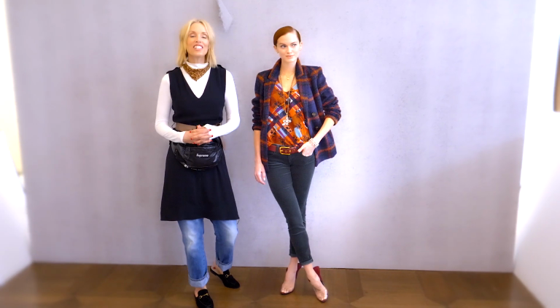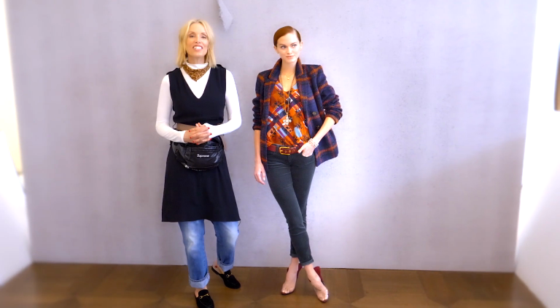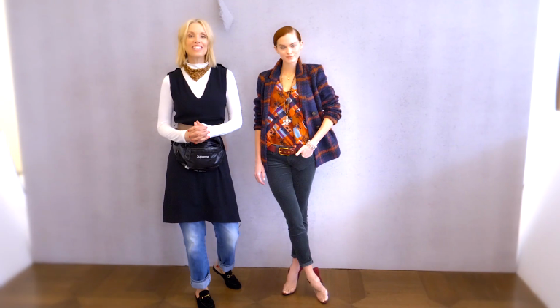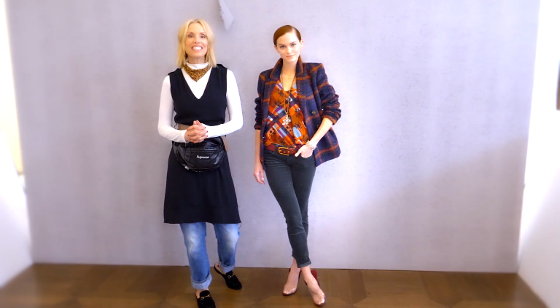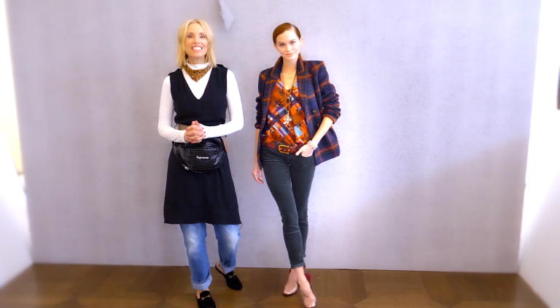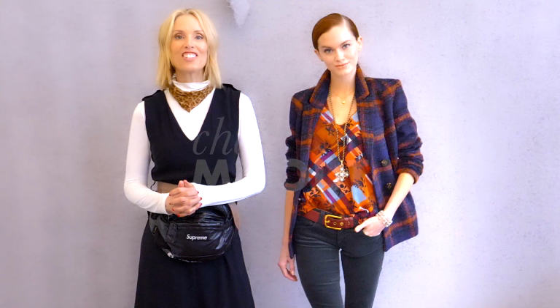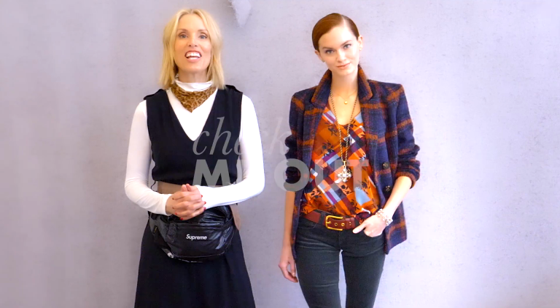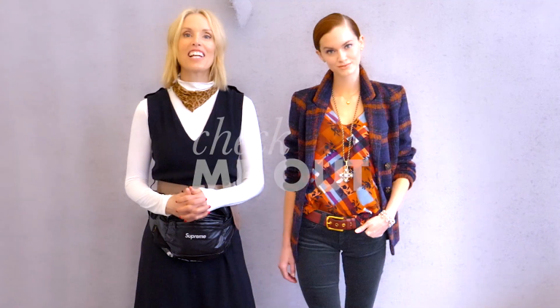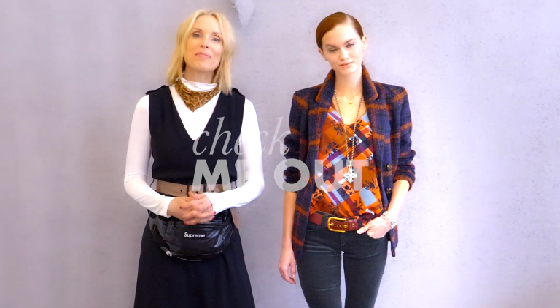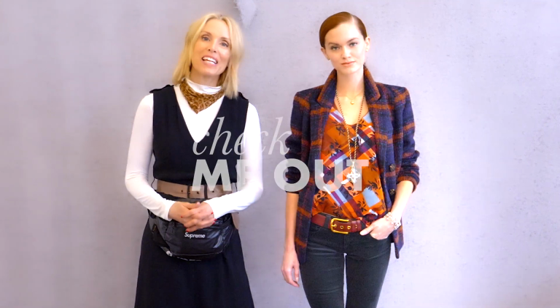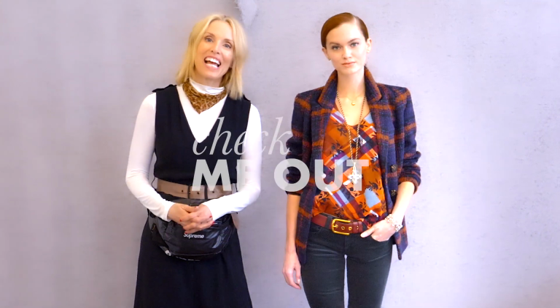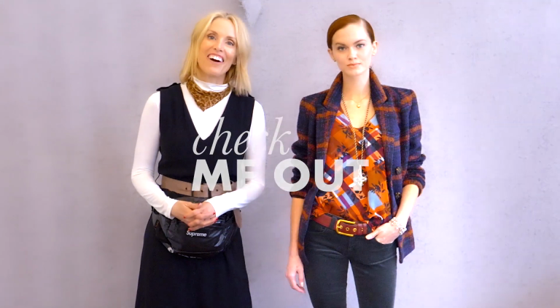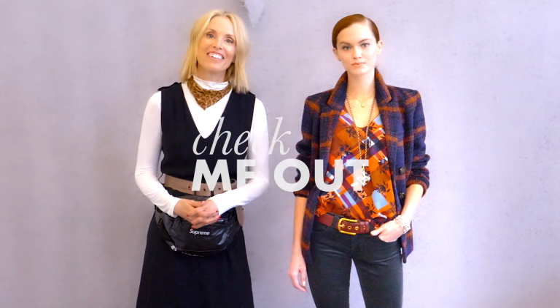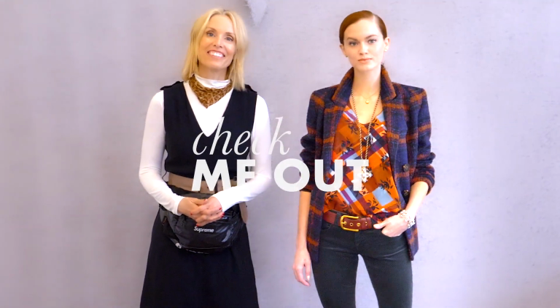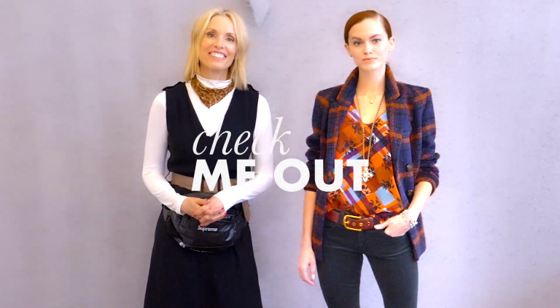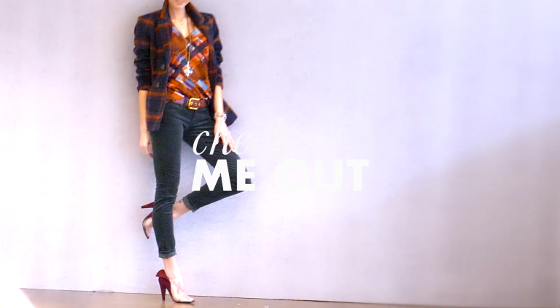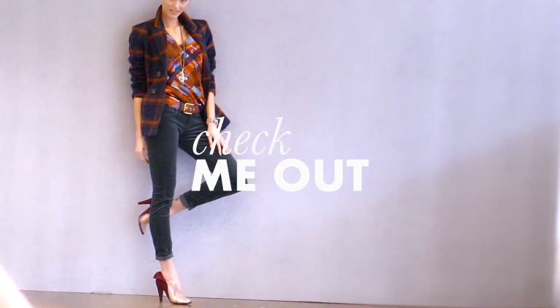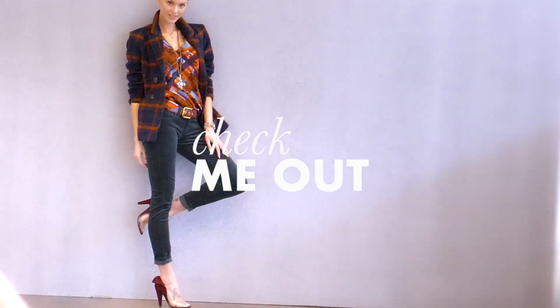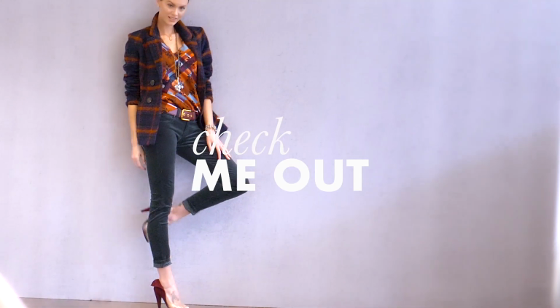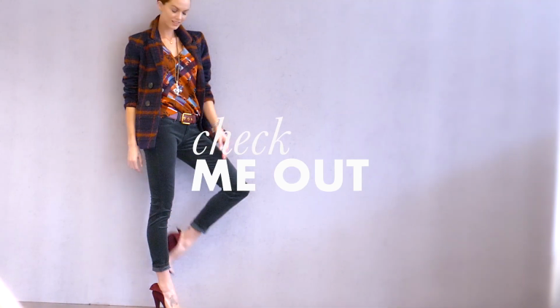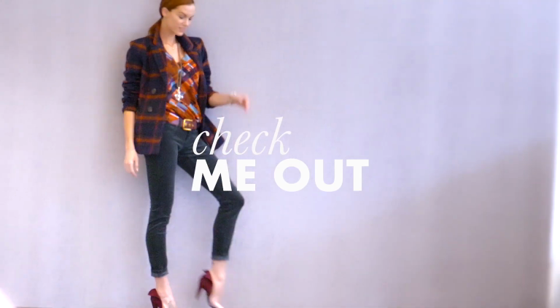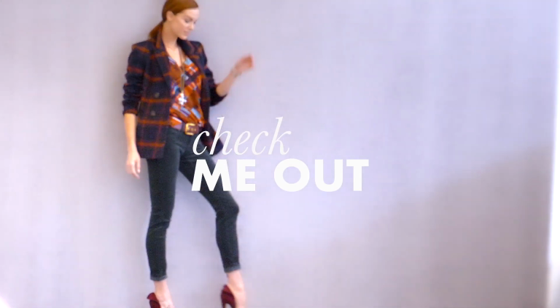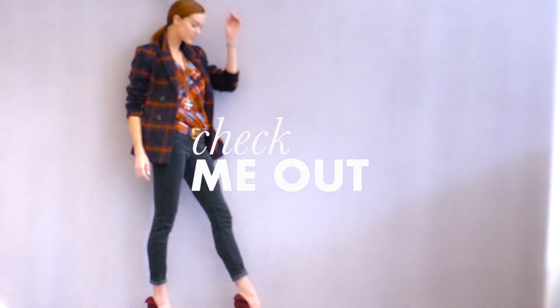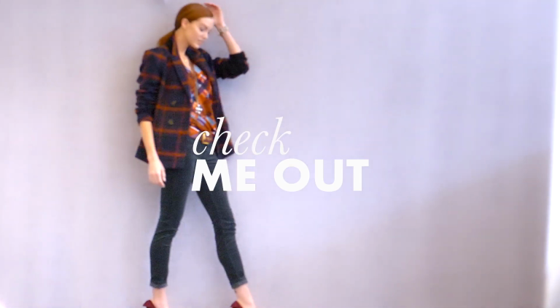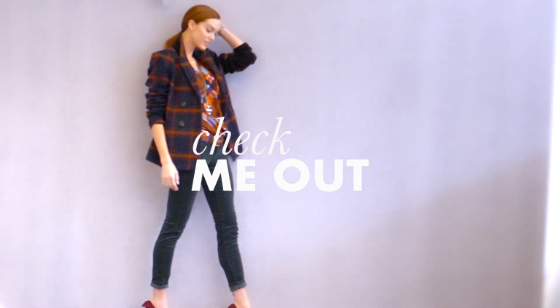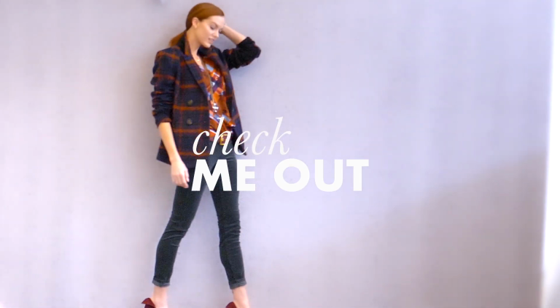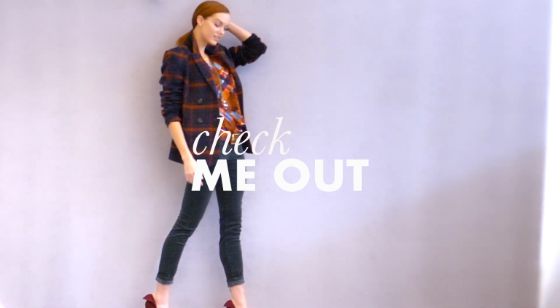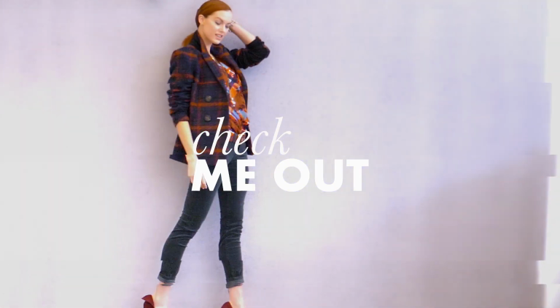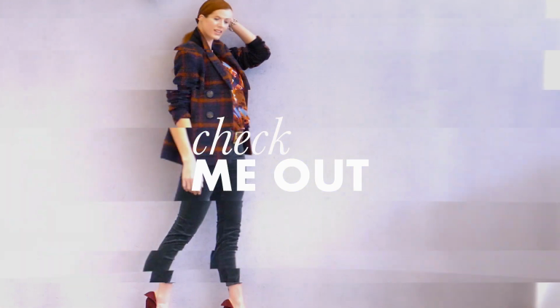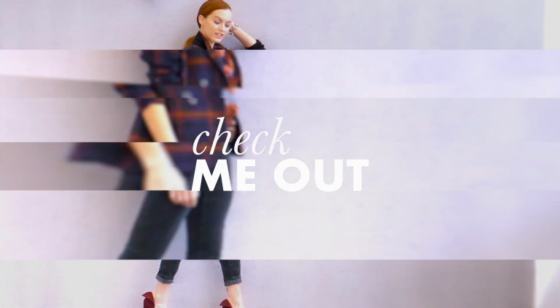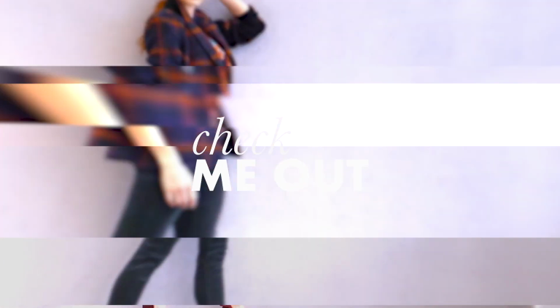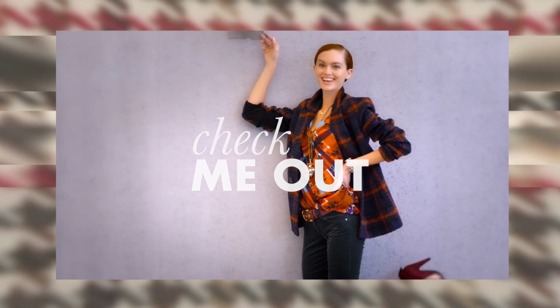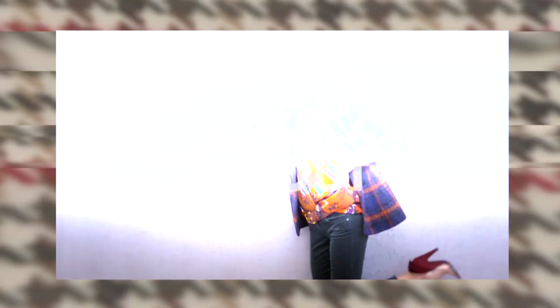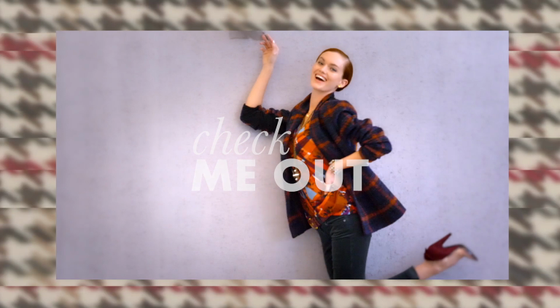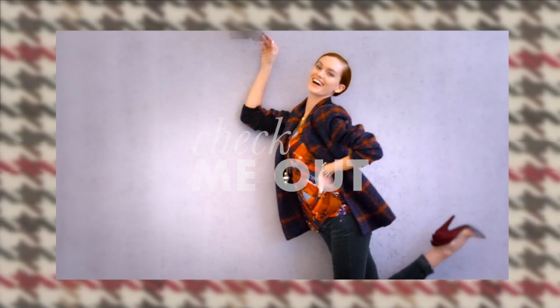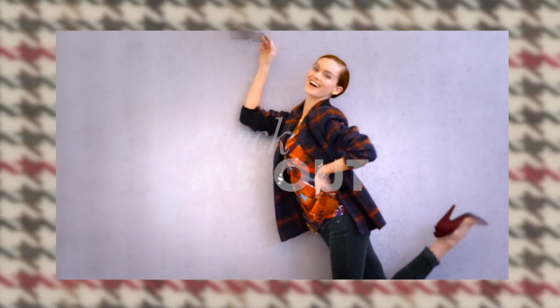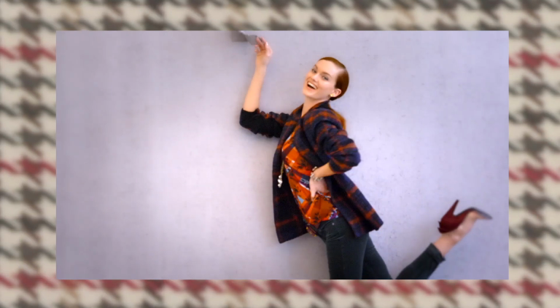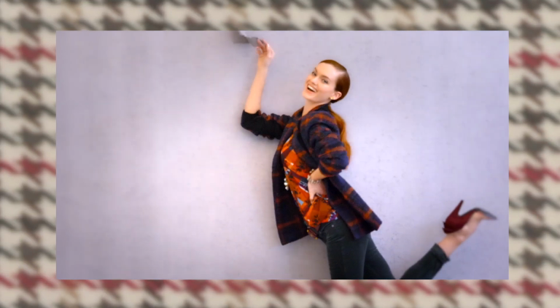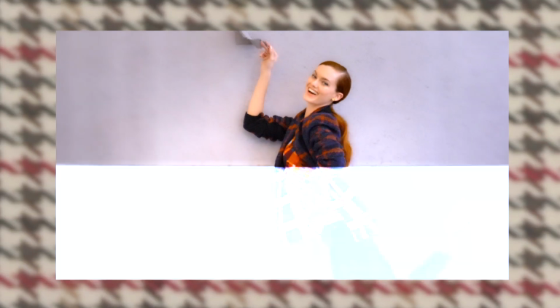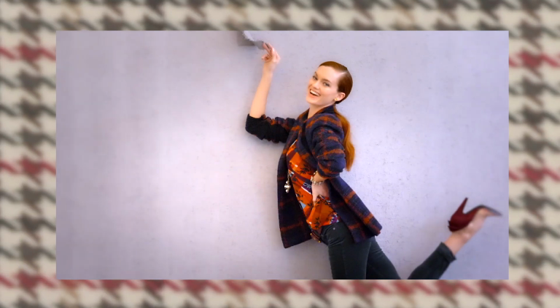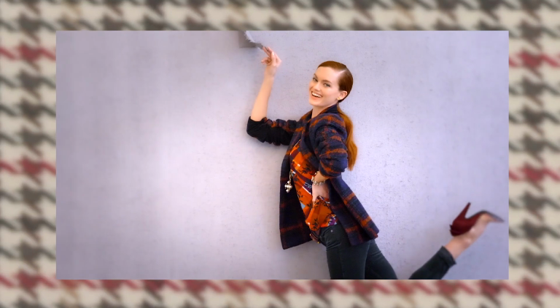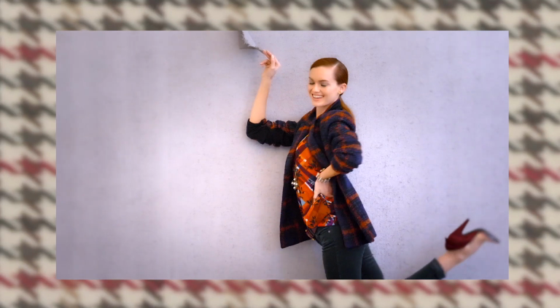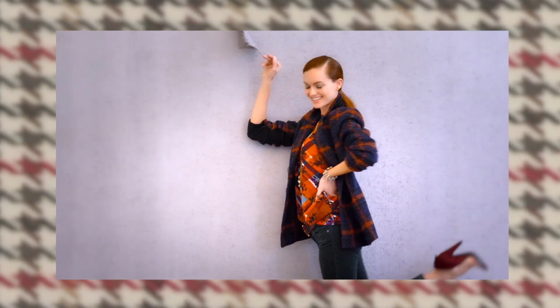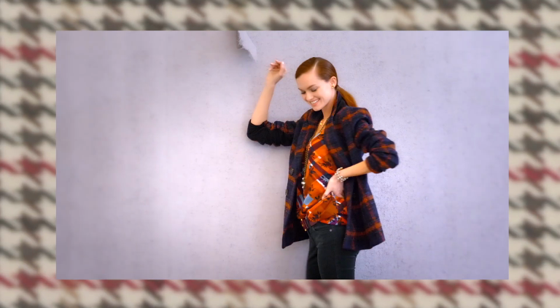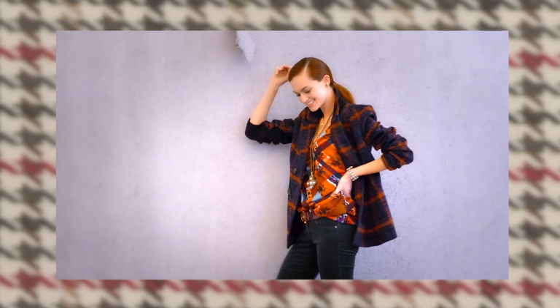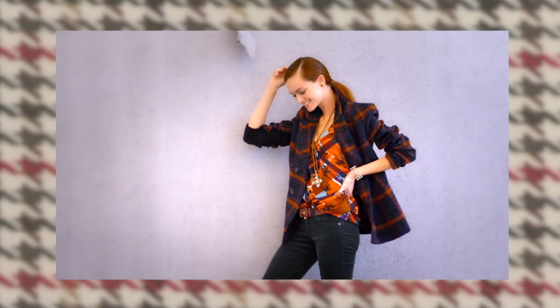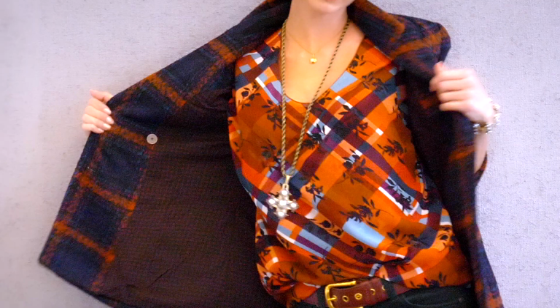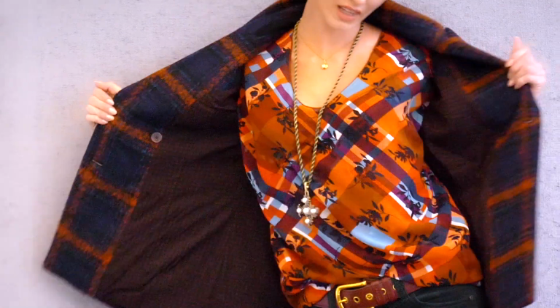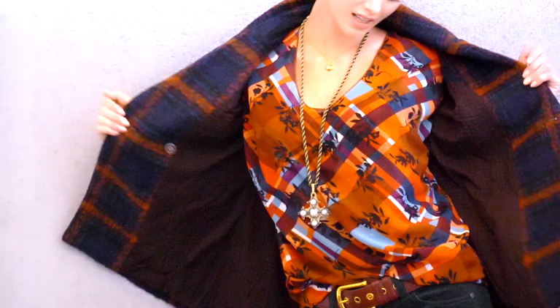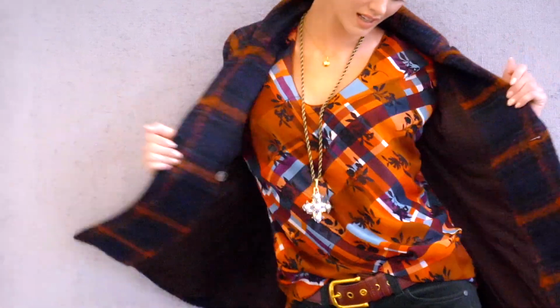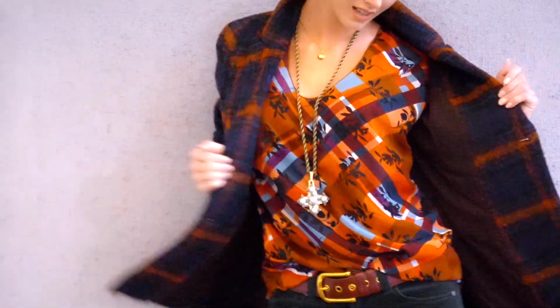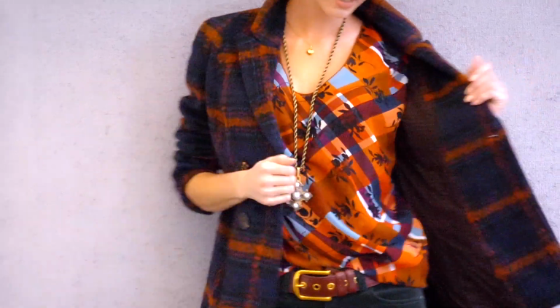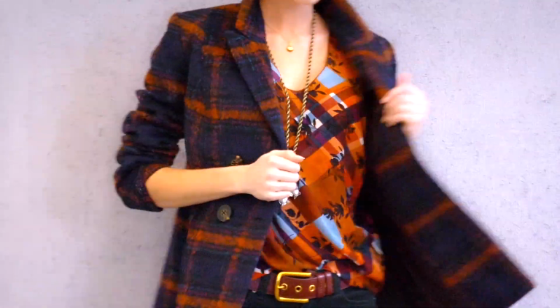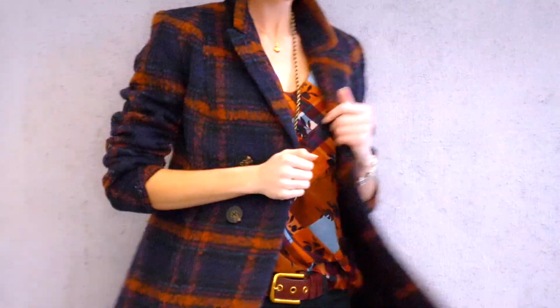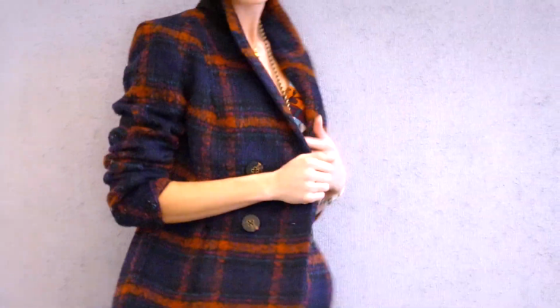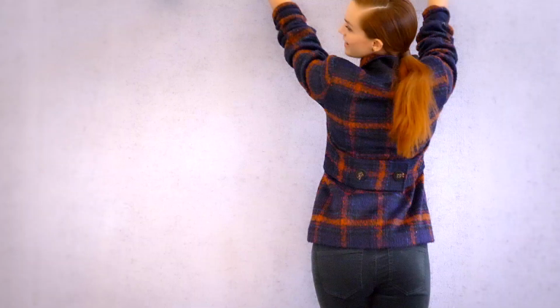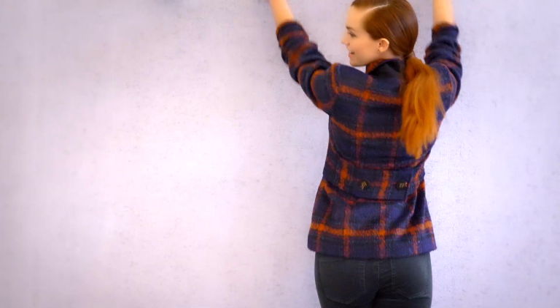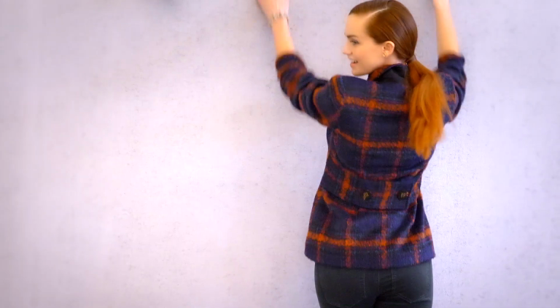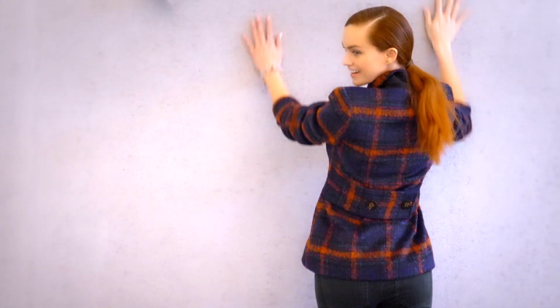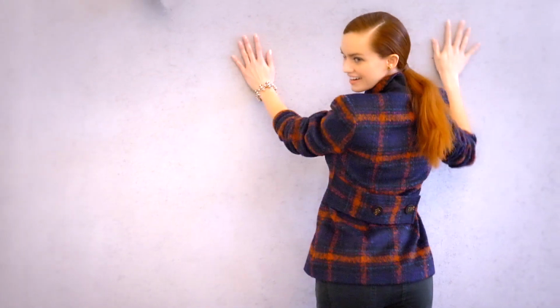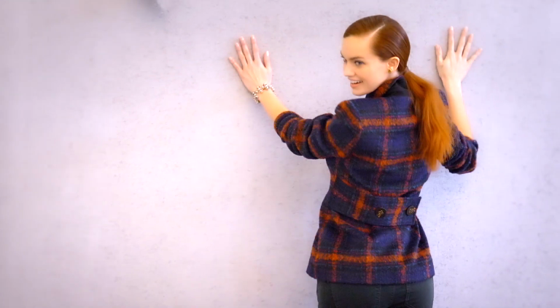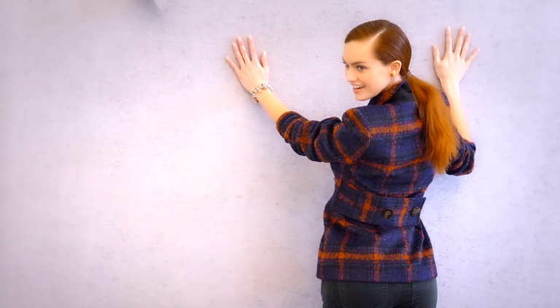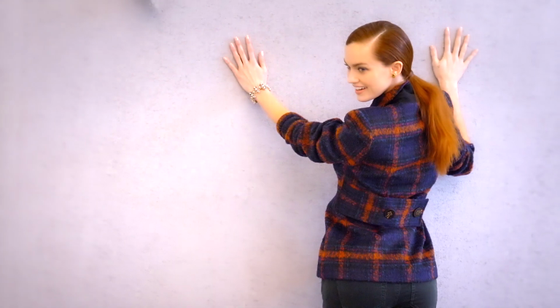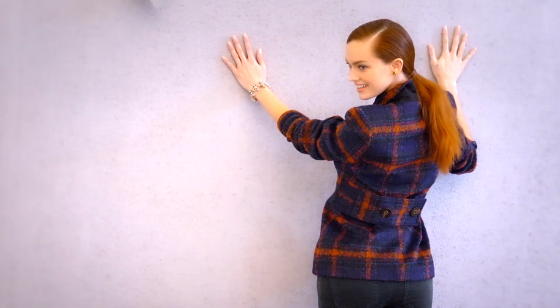Introducing Check Me Out. This is the season of the checkerboard. We are feeling checks and plaids like never before.